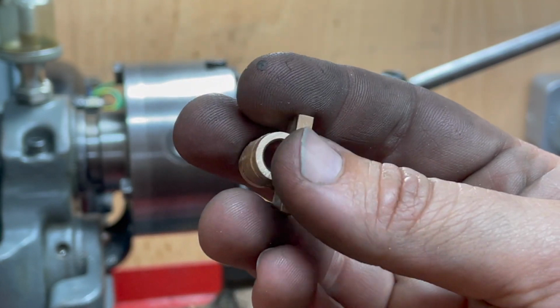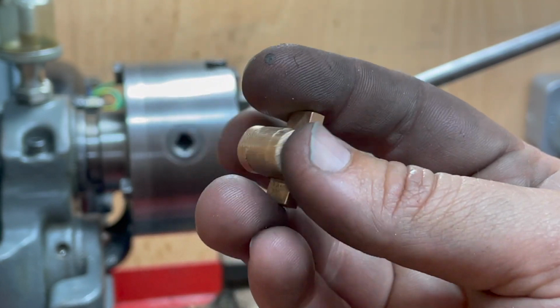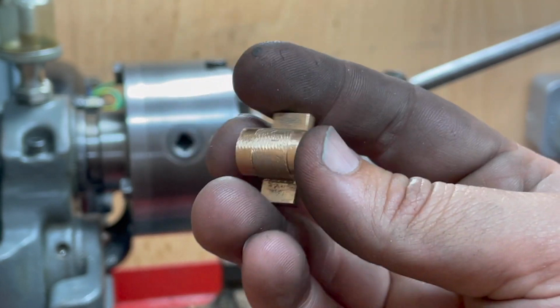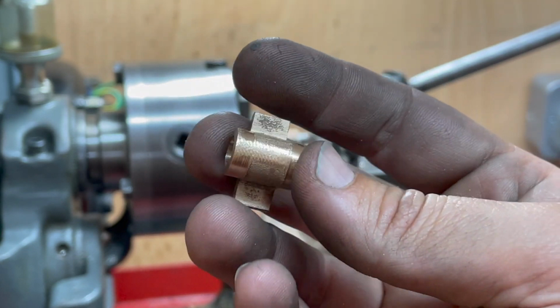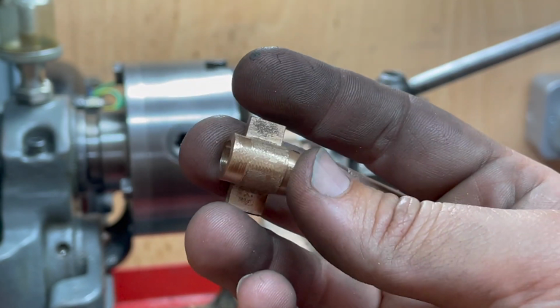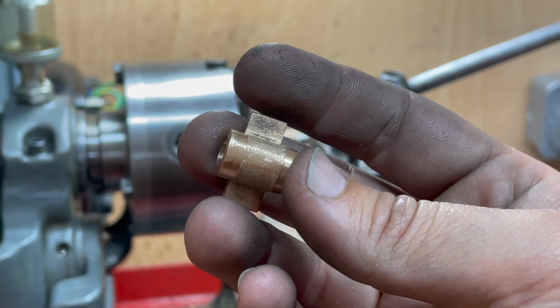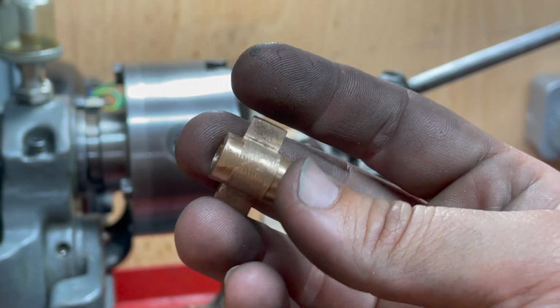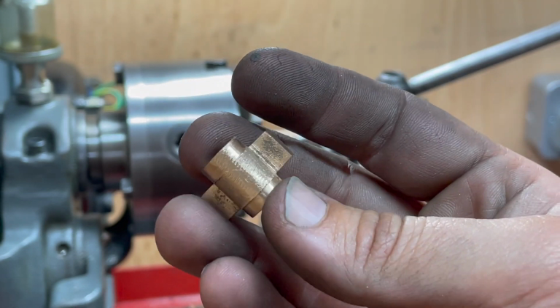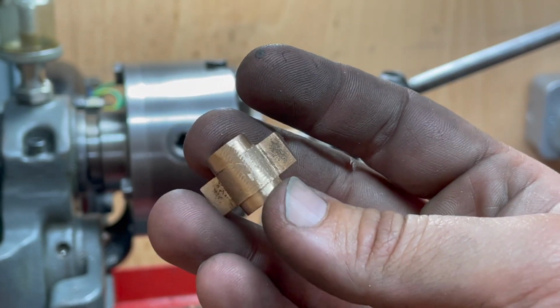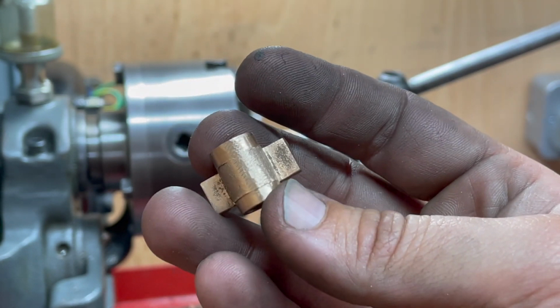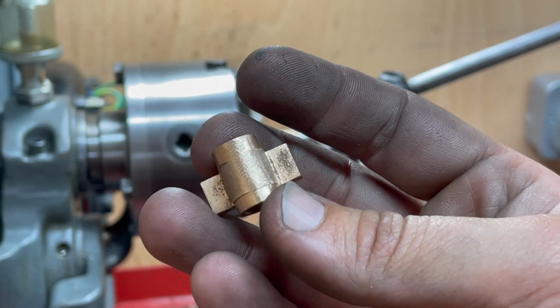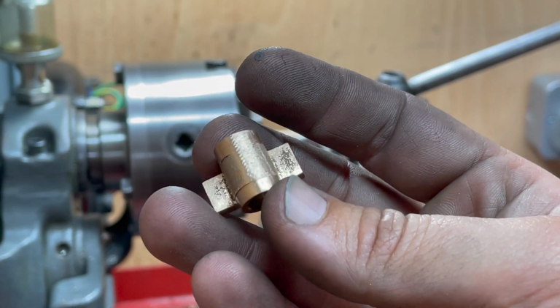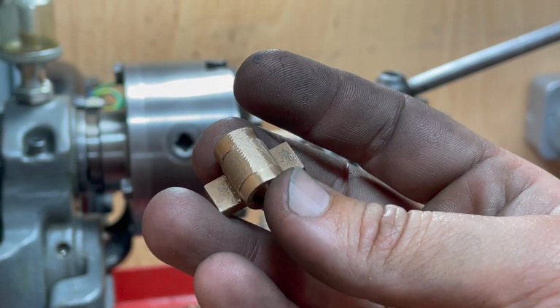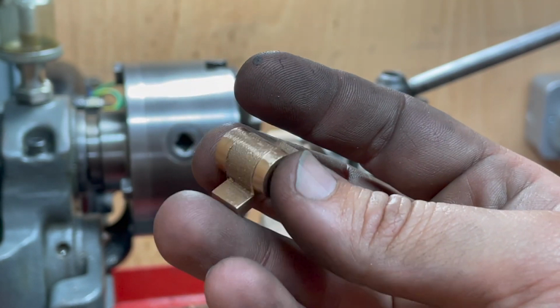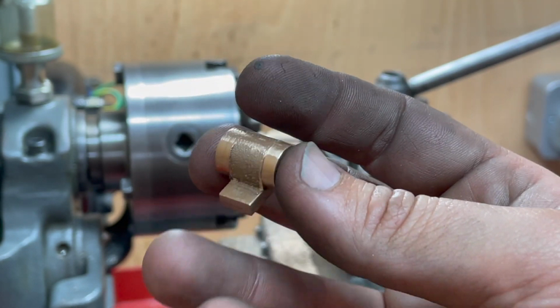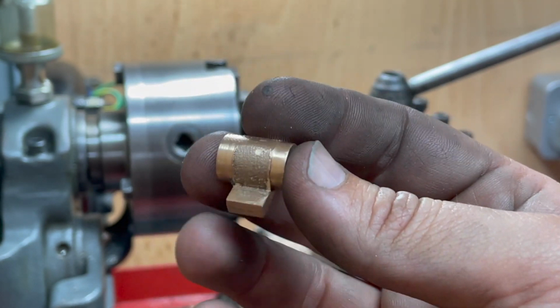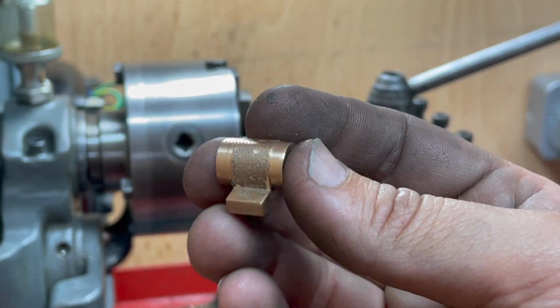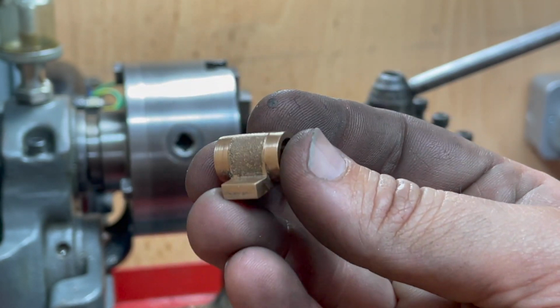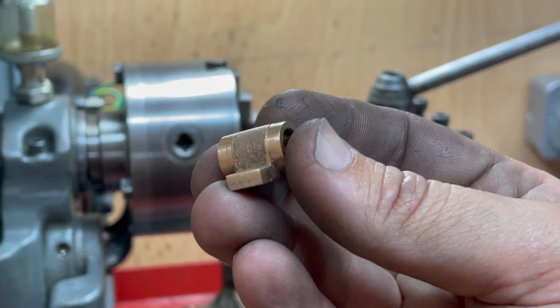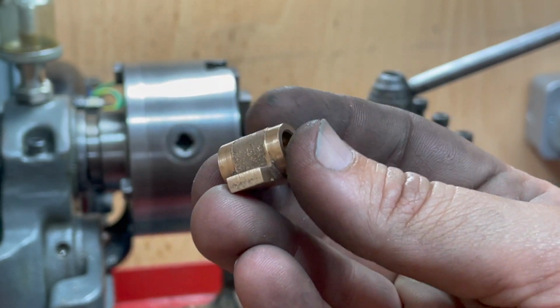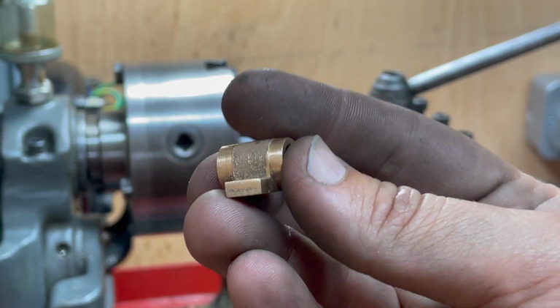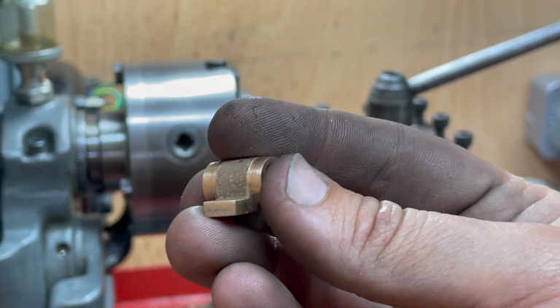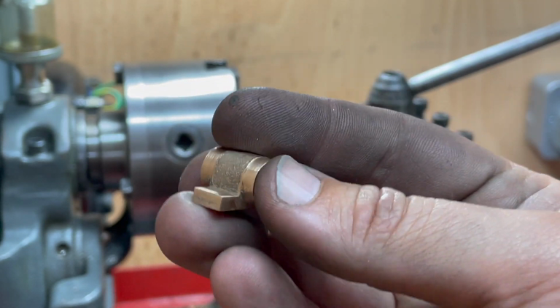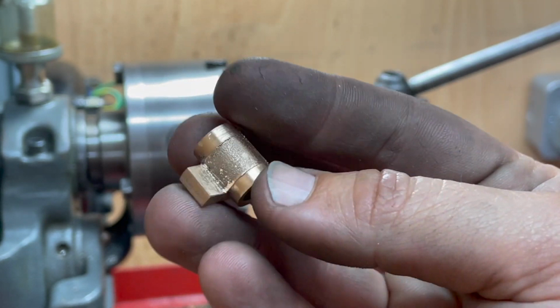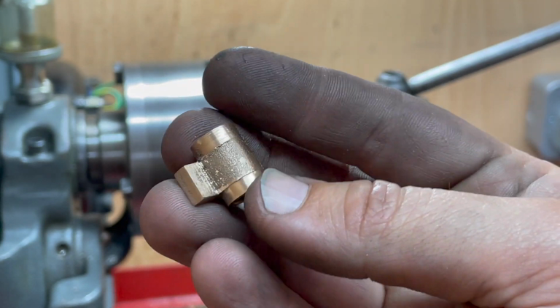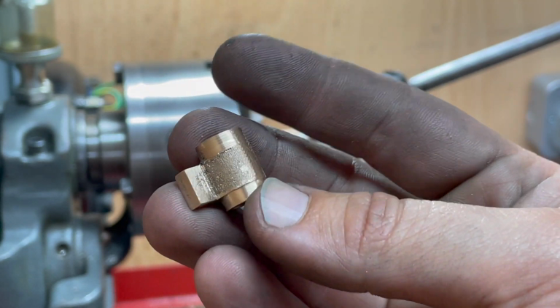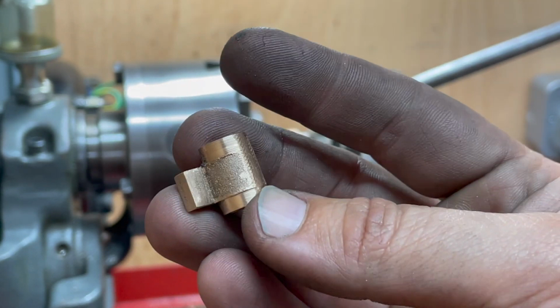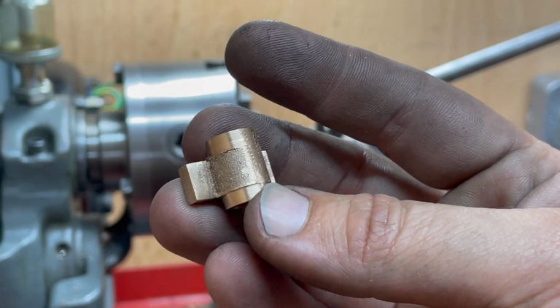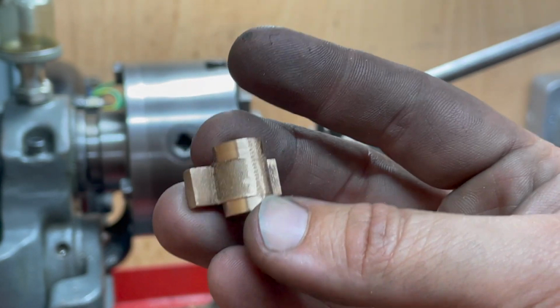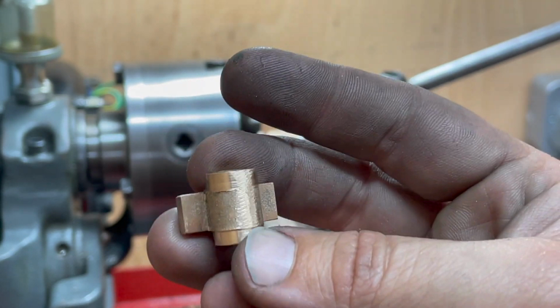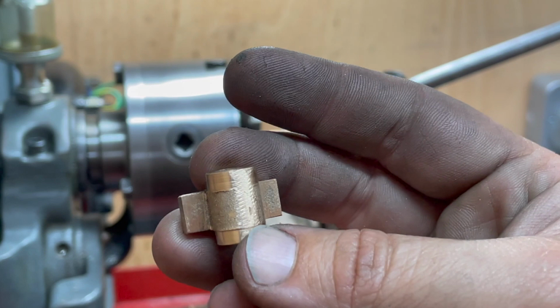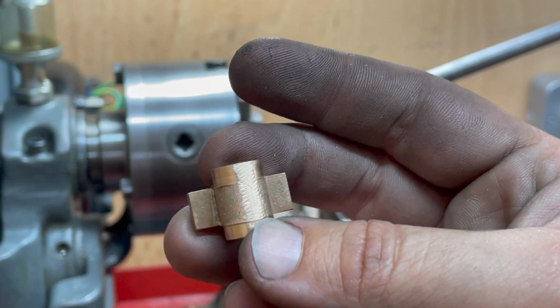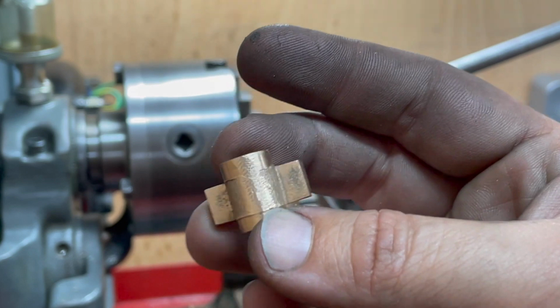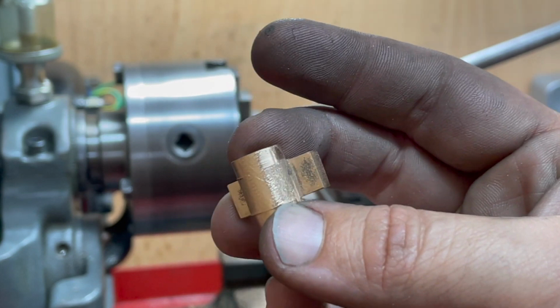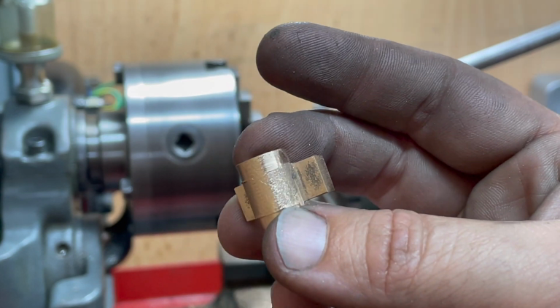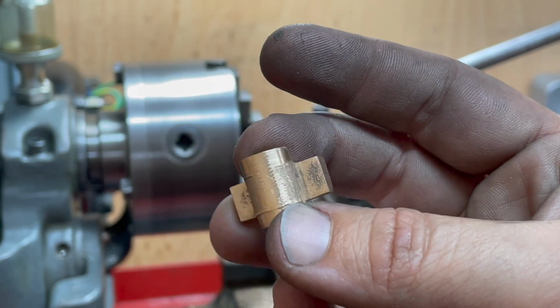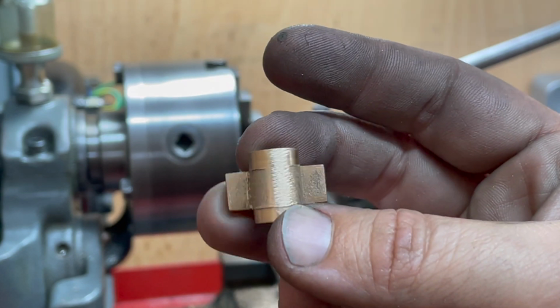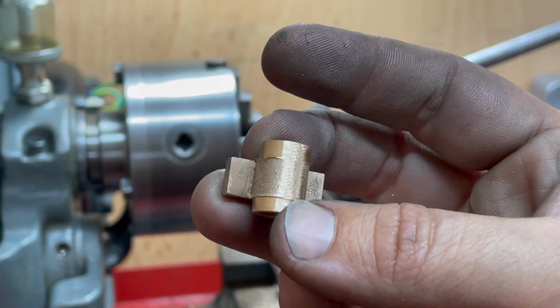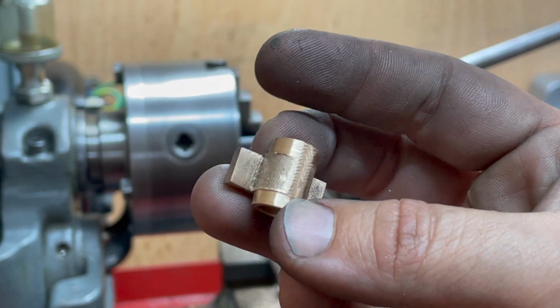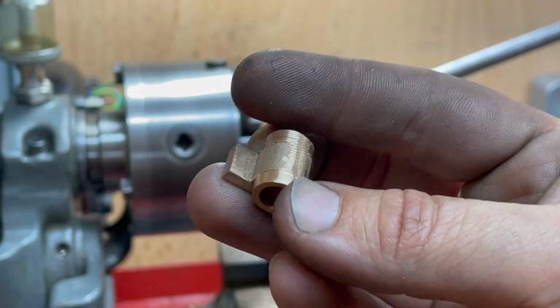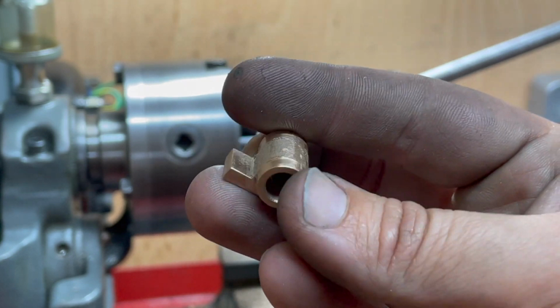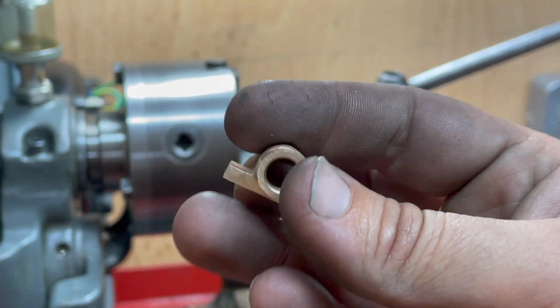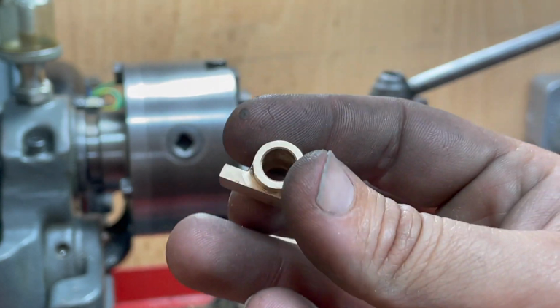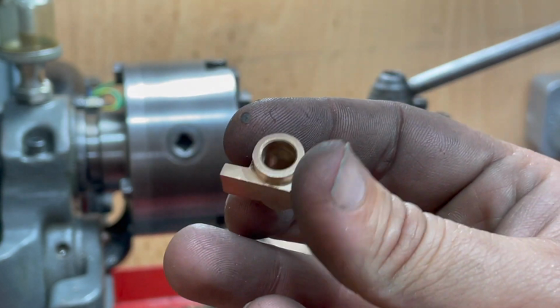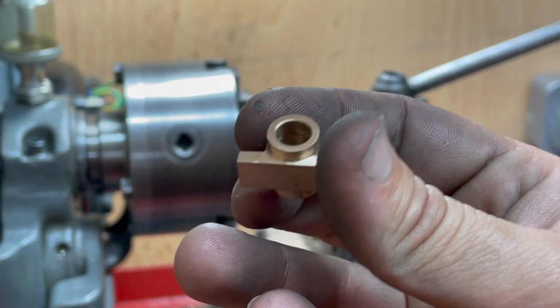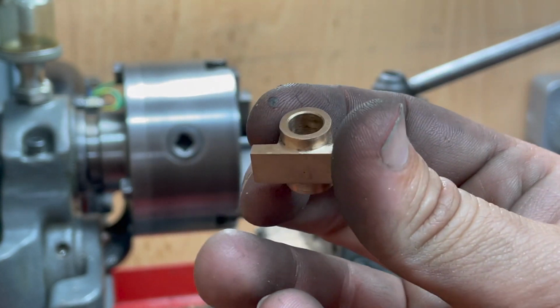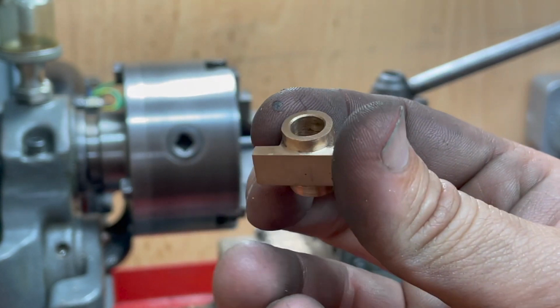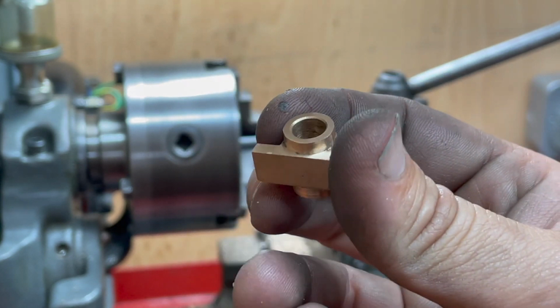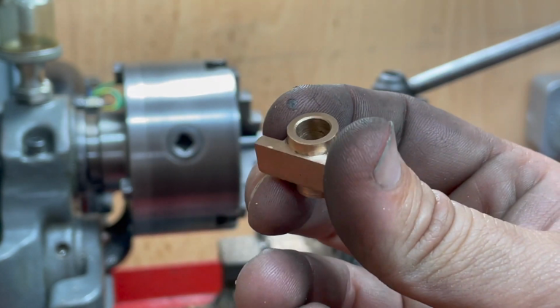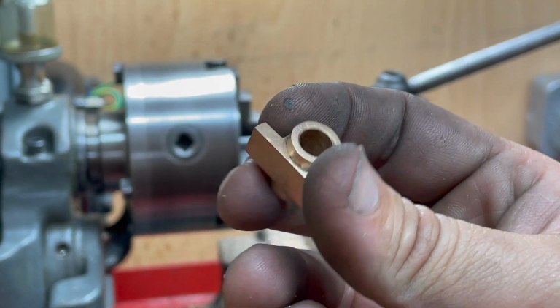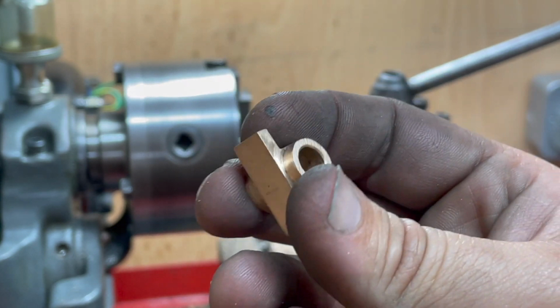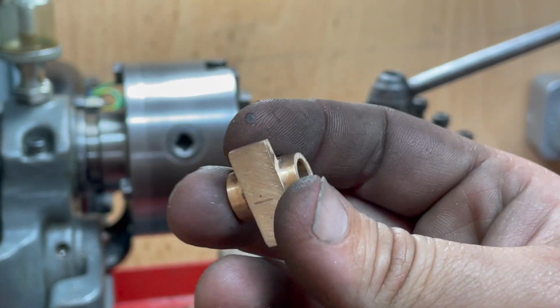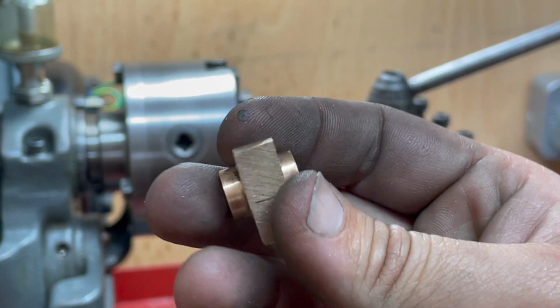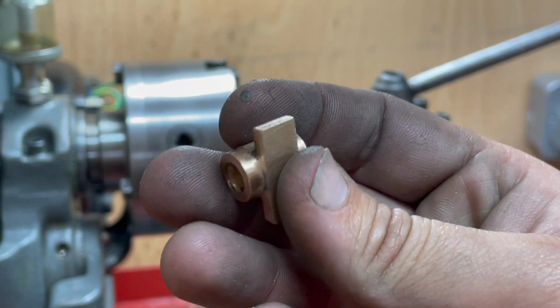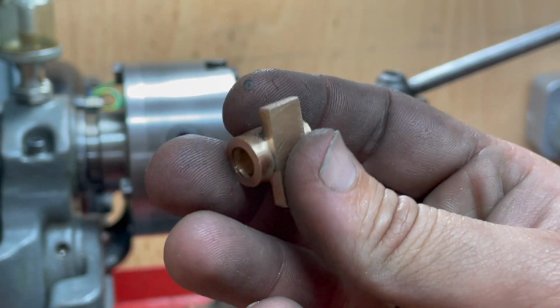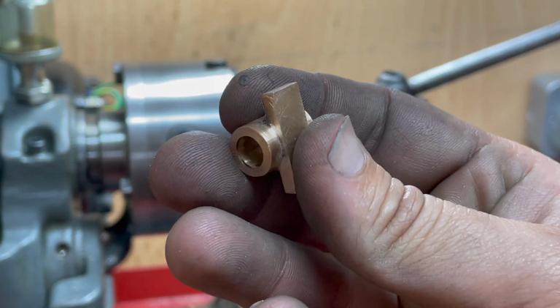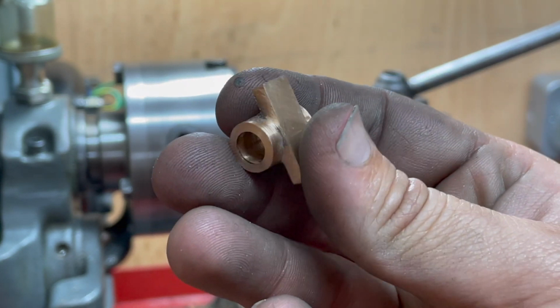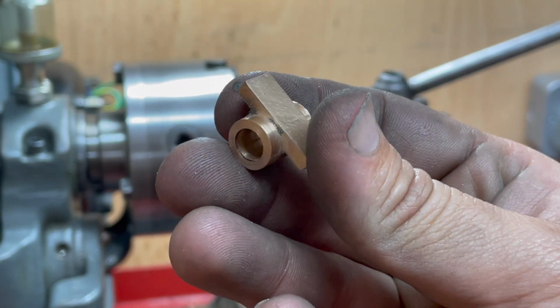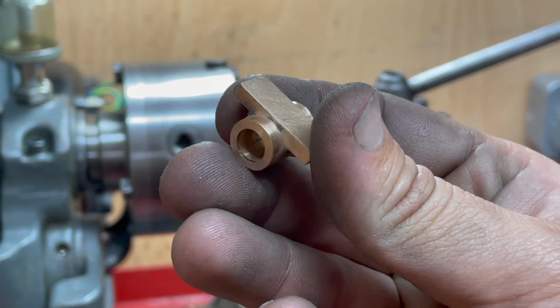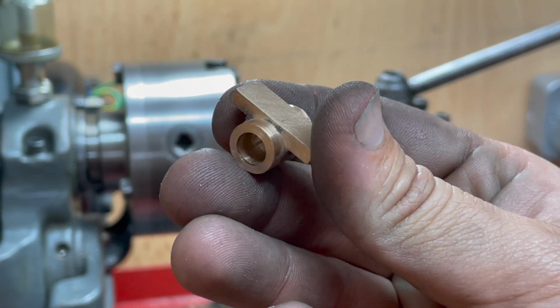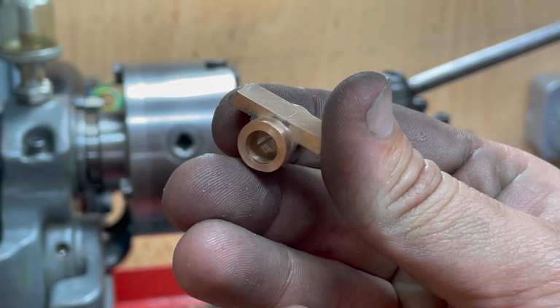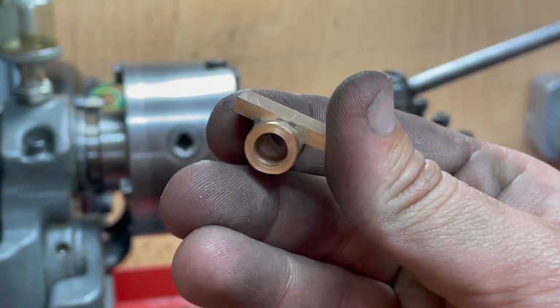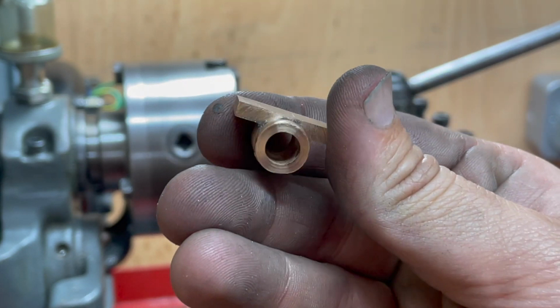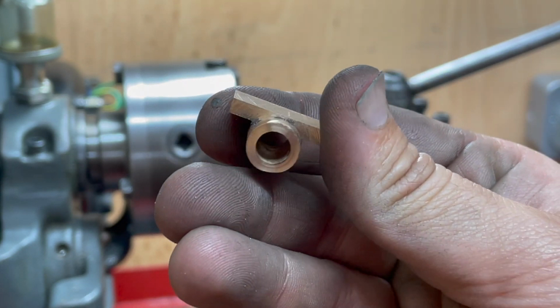After that I've tidied this up quite a bit with a file — there's more to go. This phosphor bronze is just not easy stuff to machine.